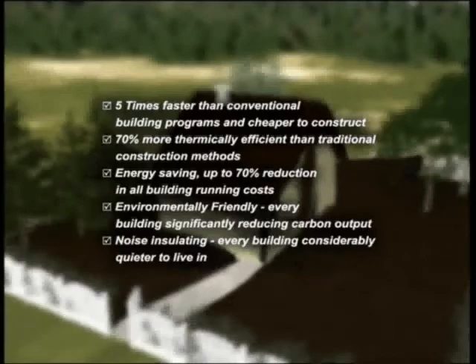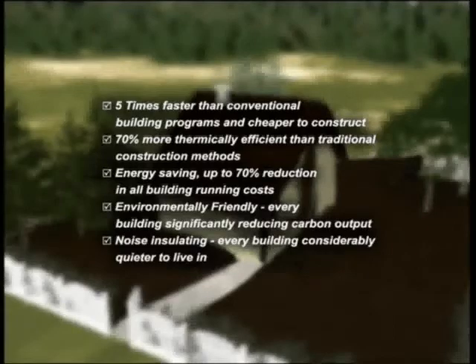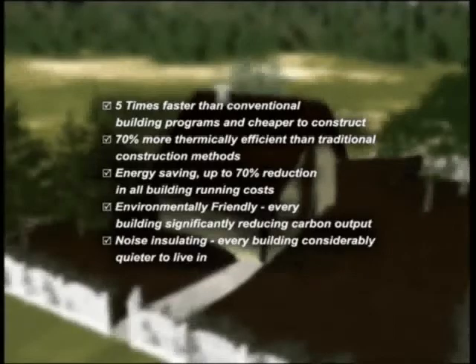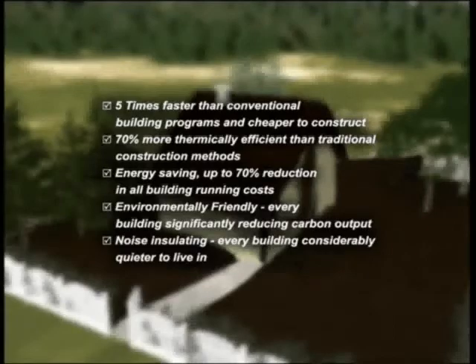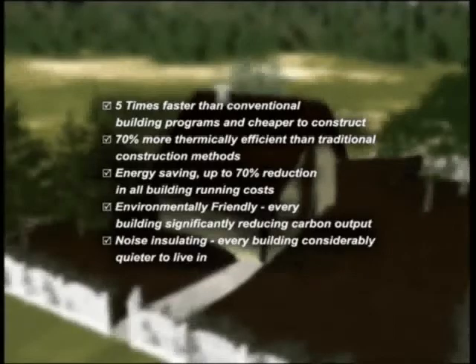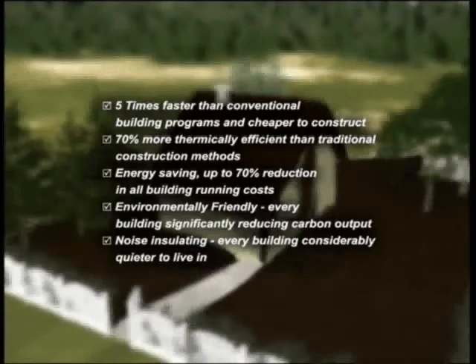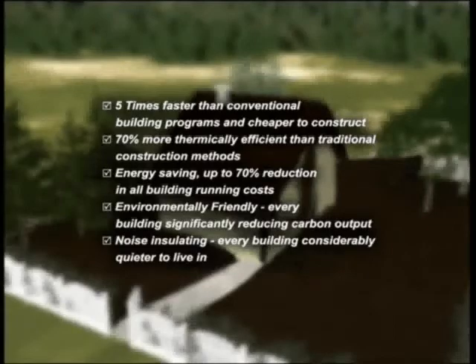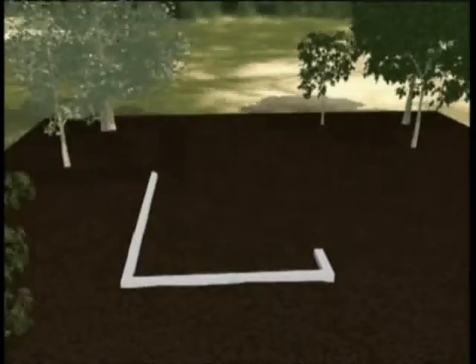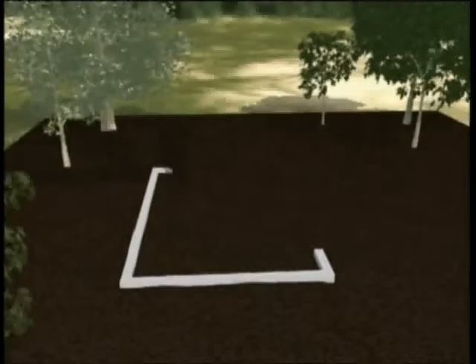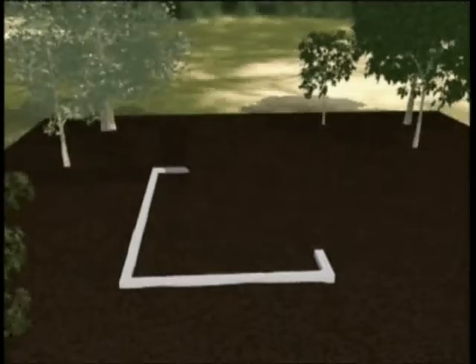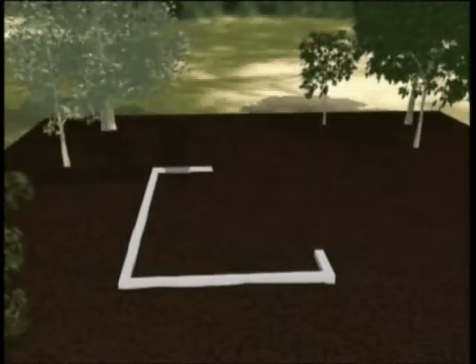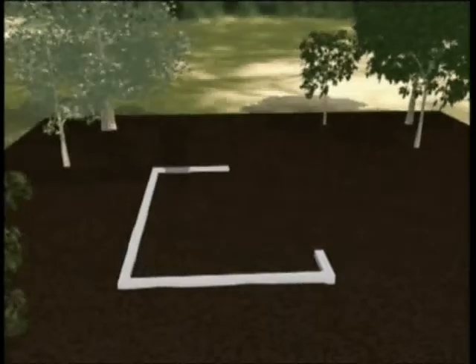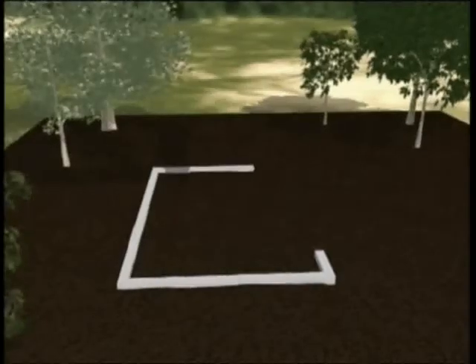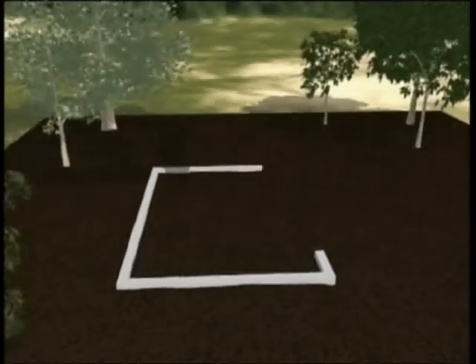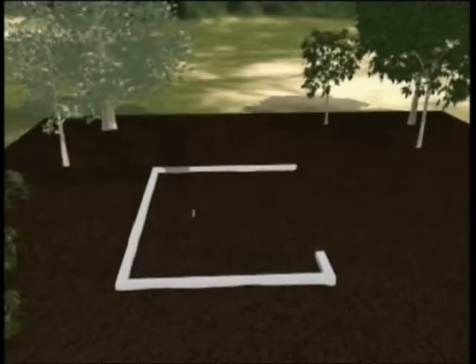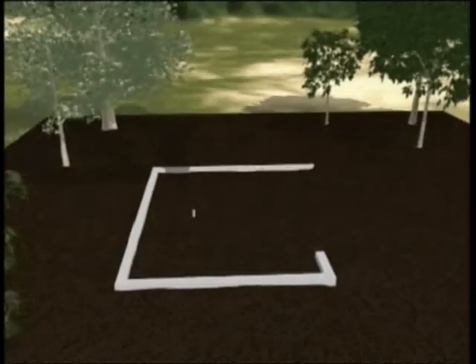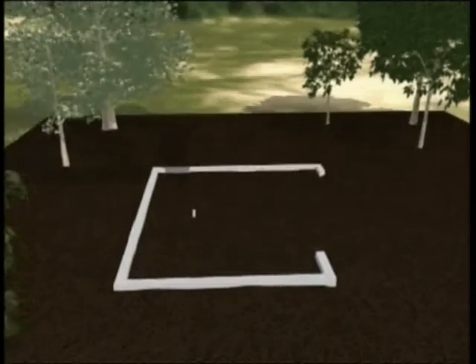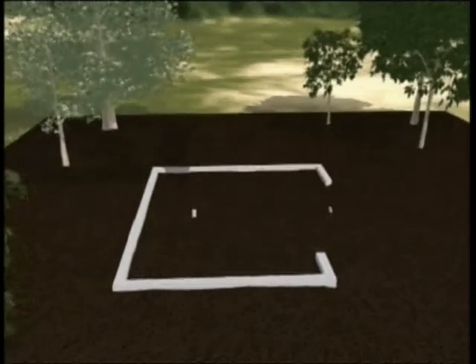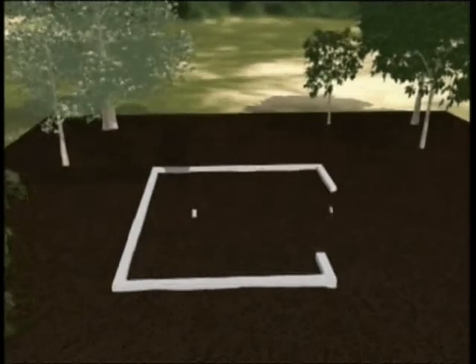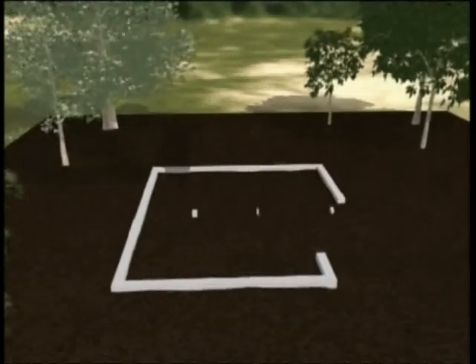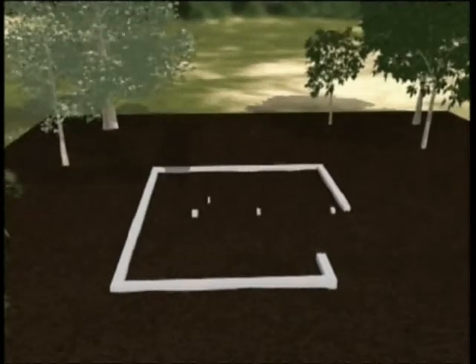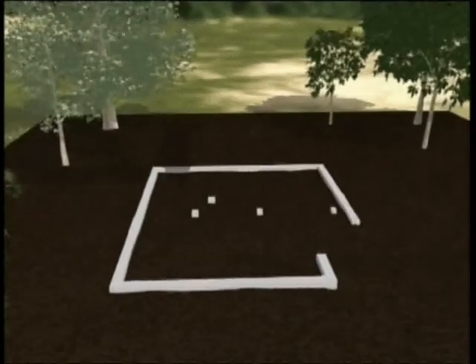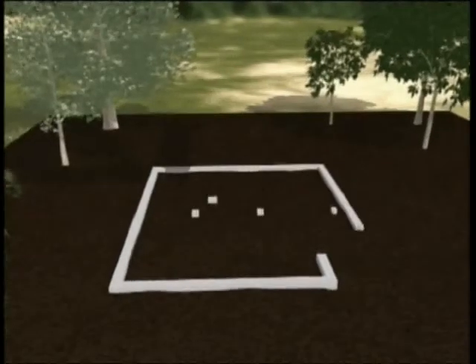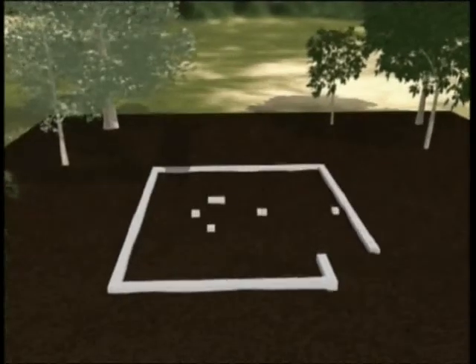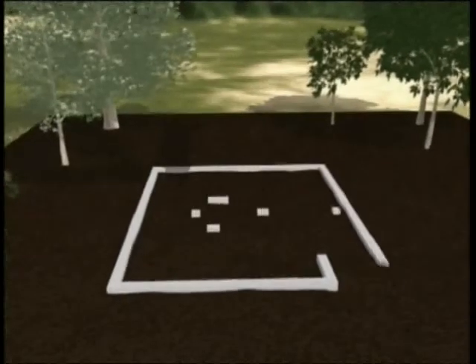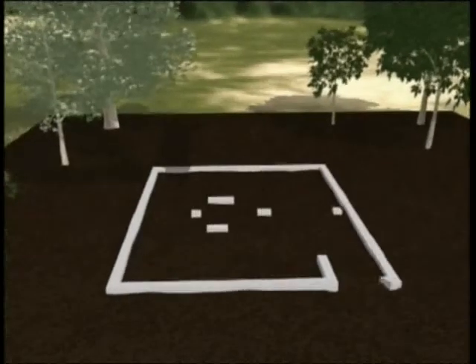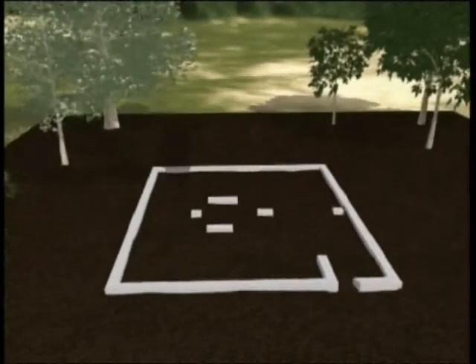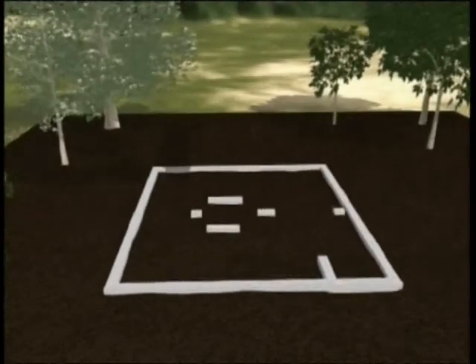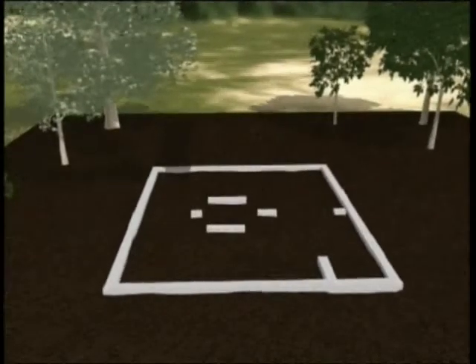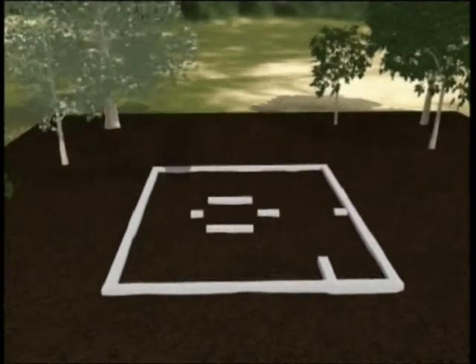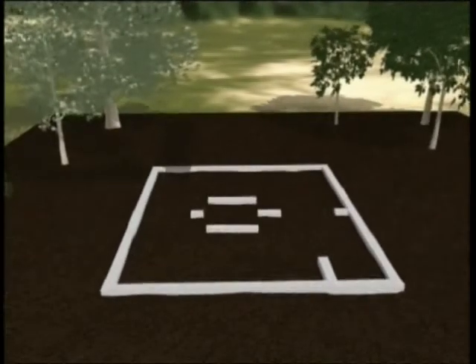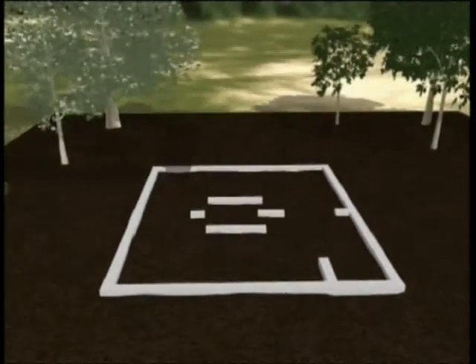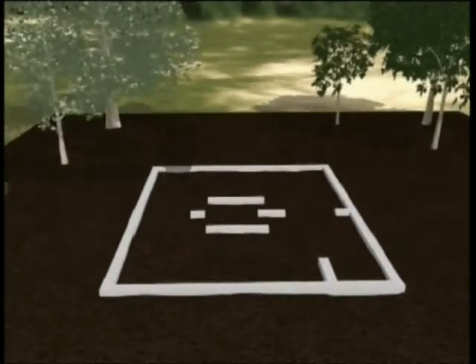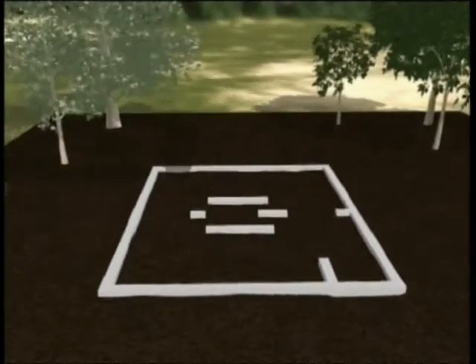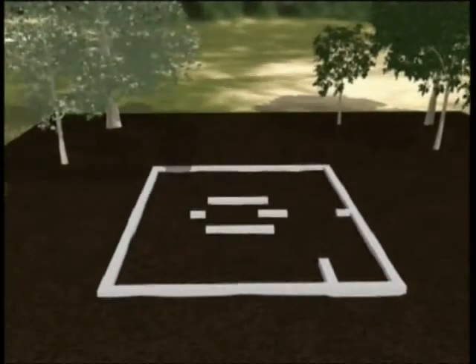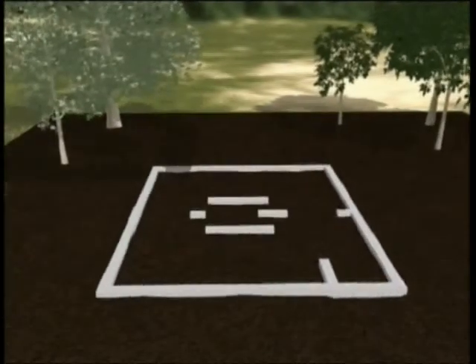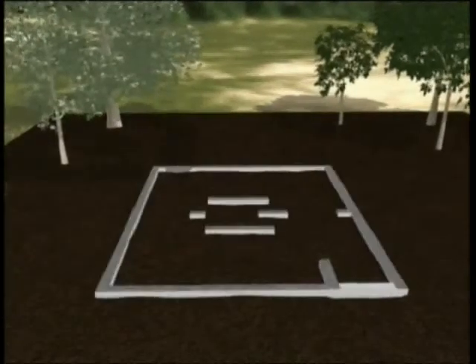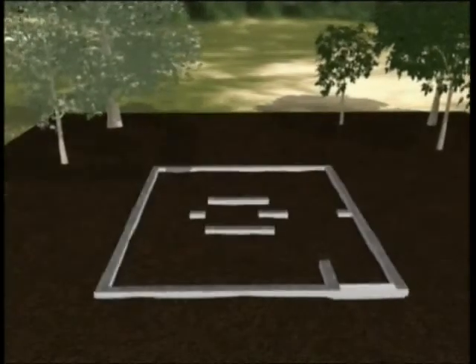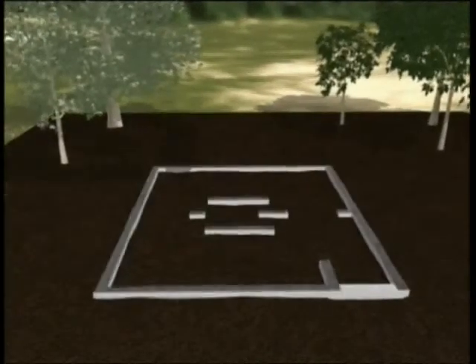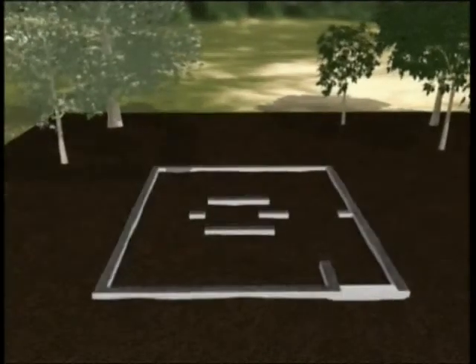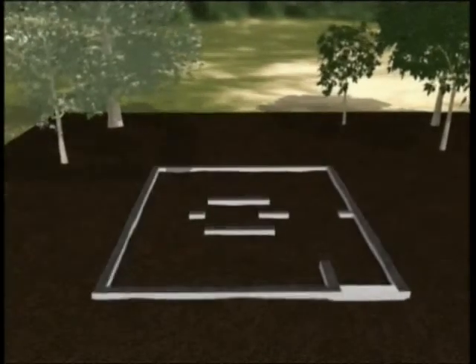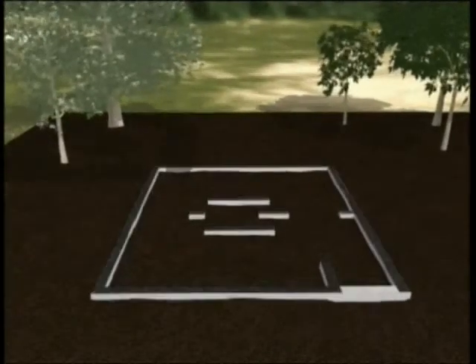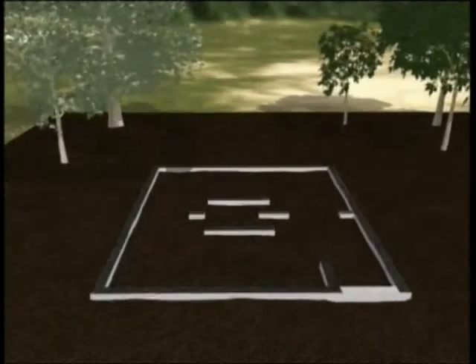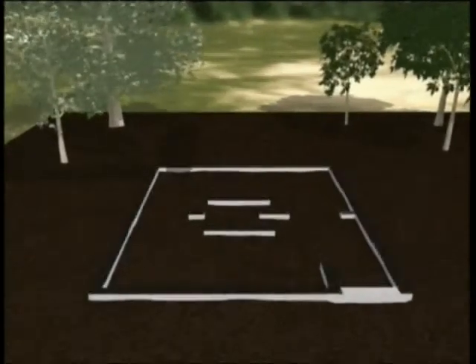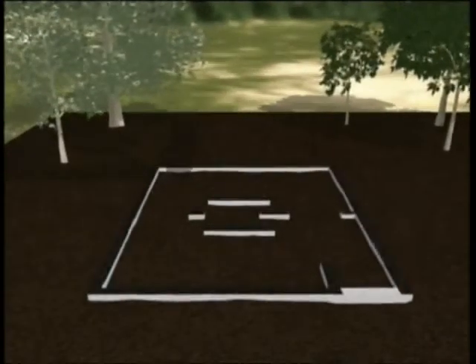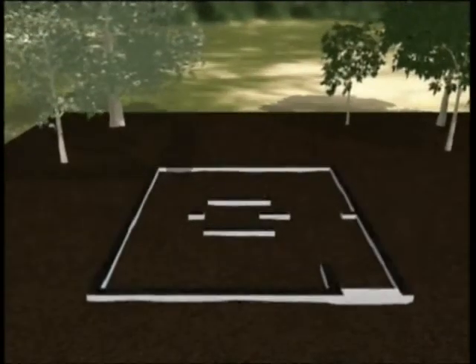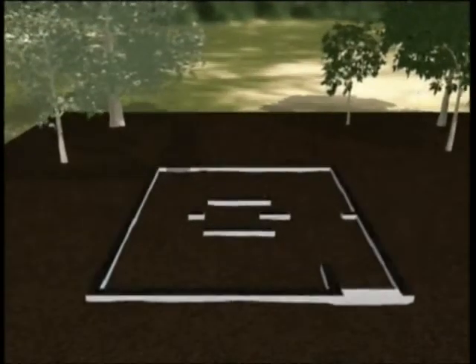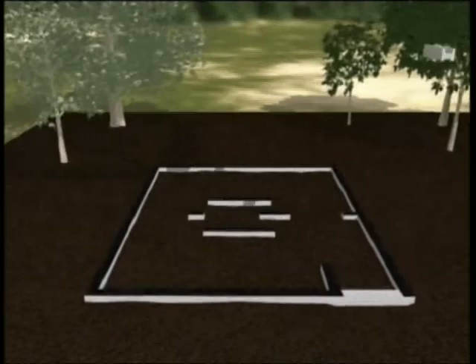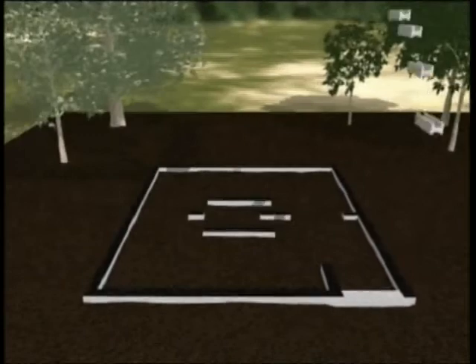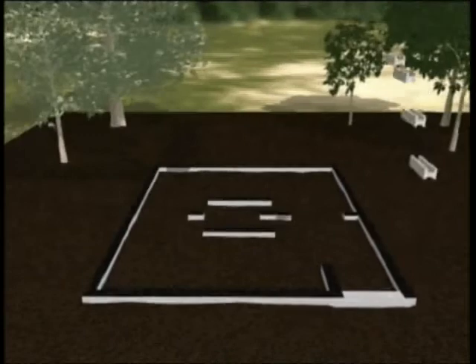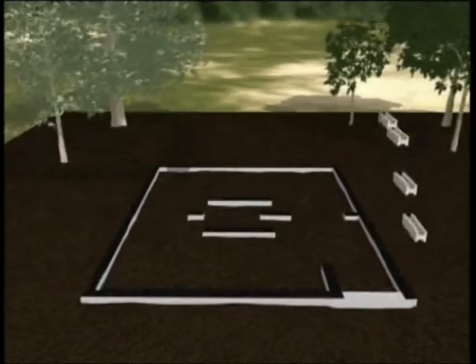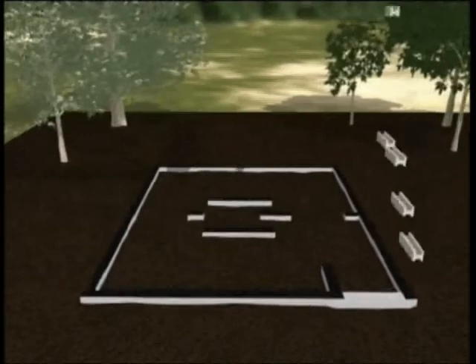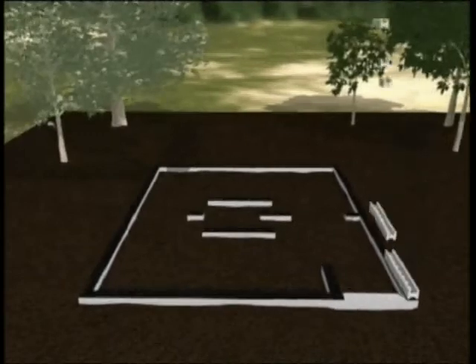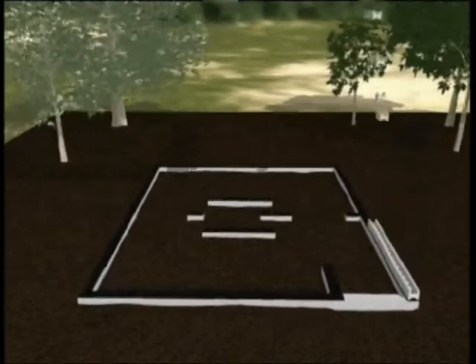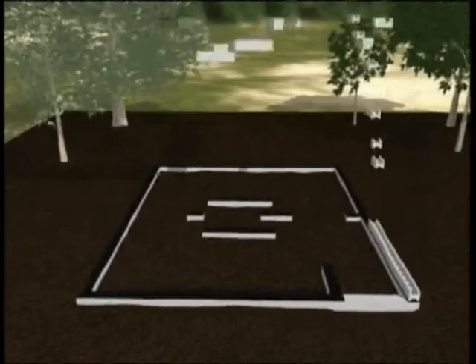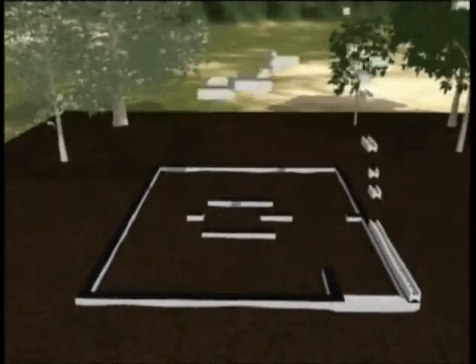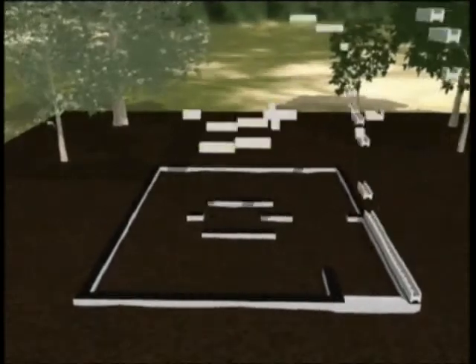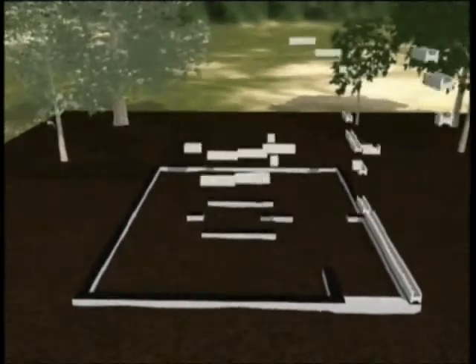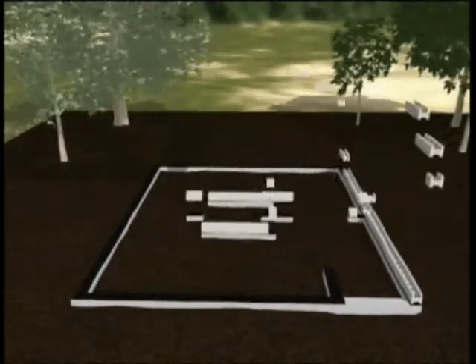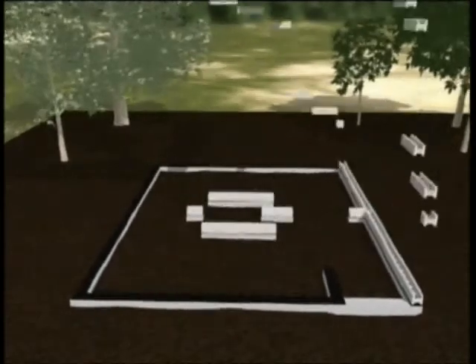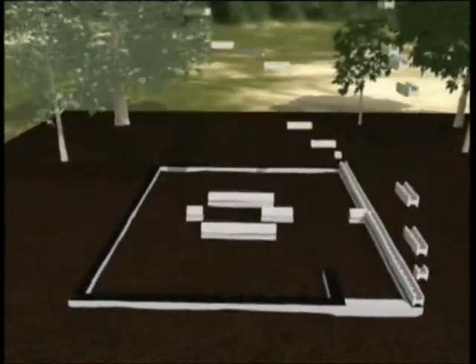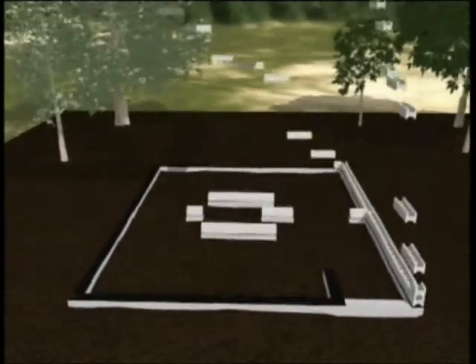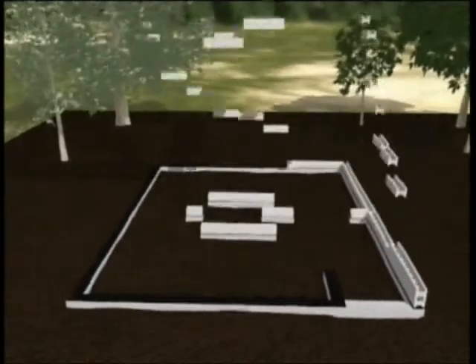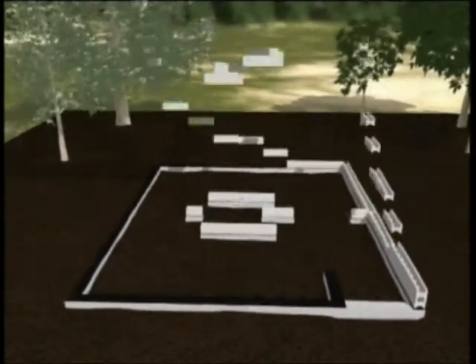Welcome! In the next few minutes, you are about to see how the energy-saving Creo House can be constructed.